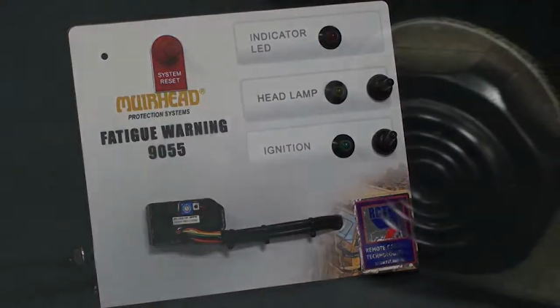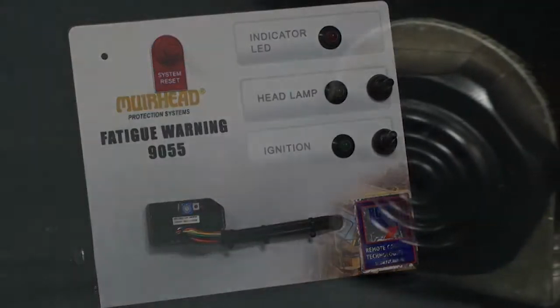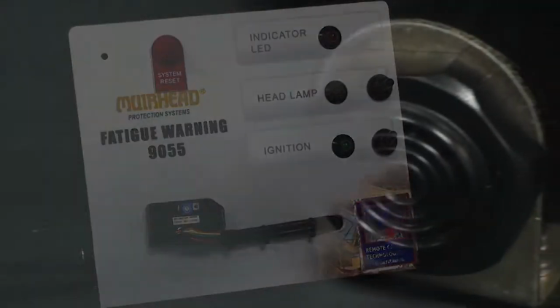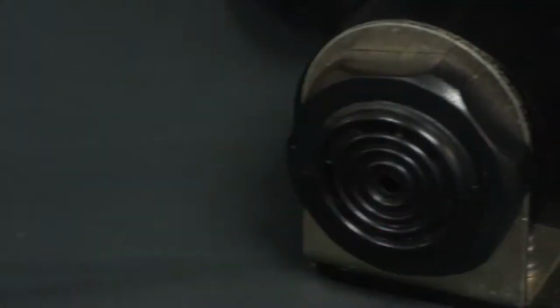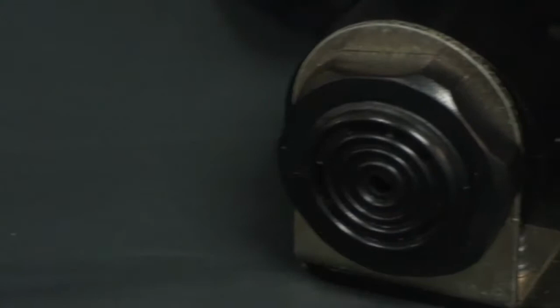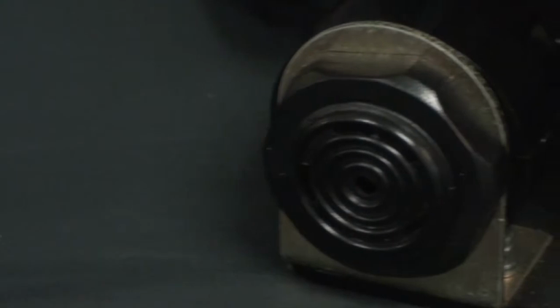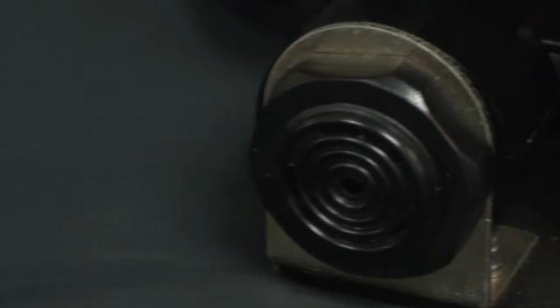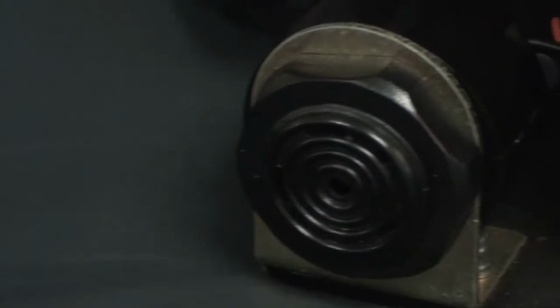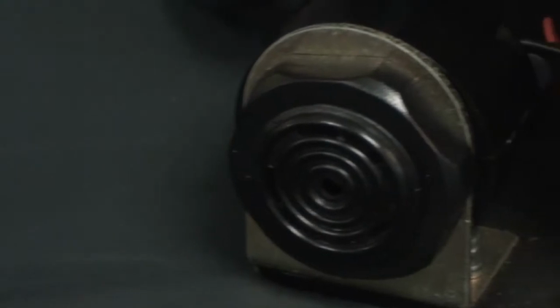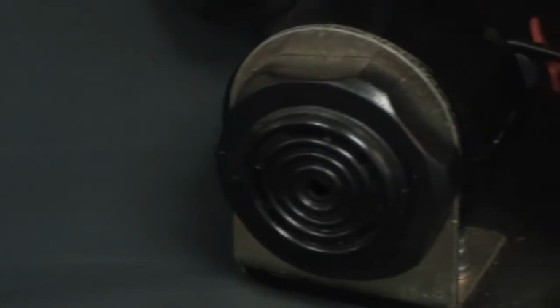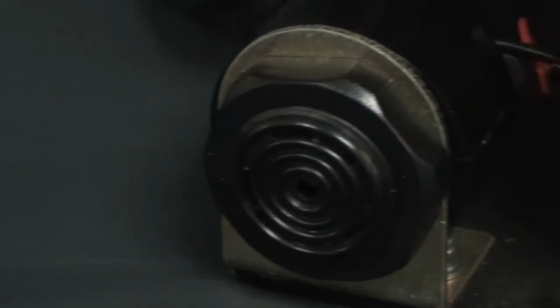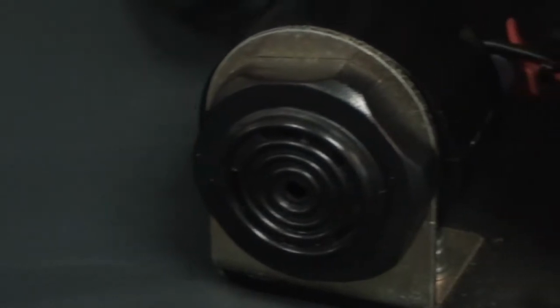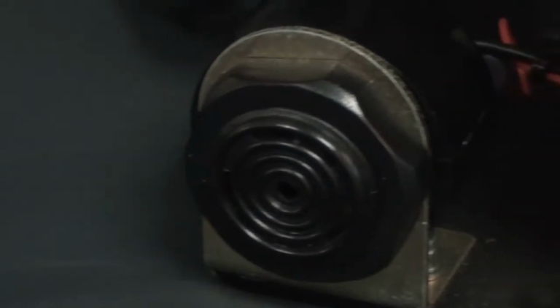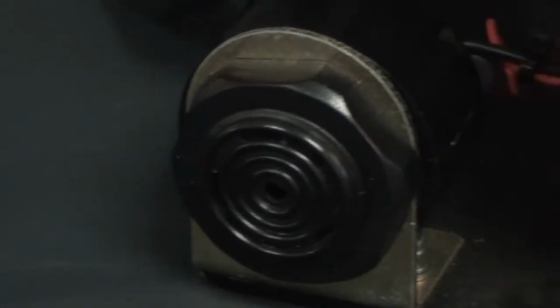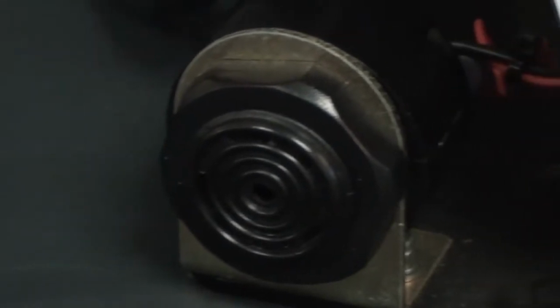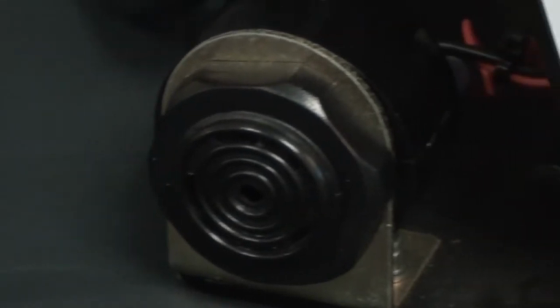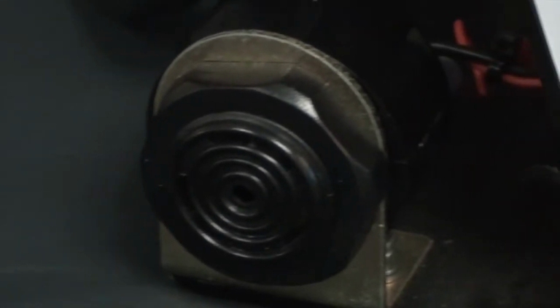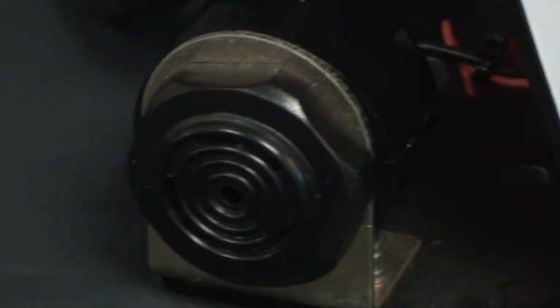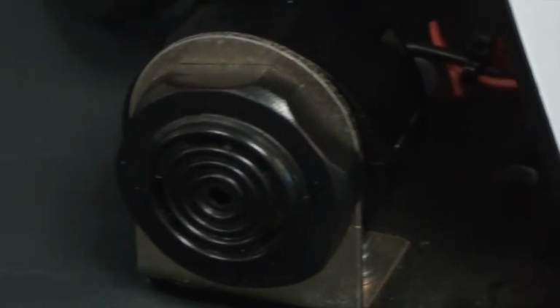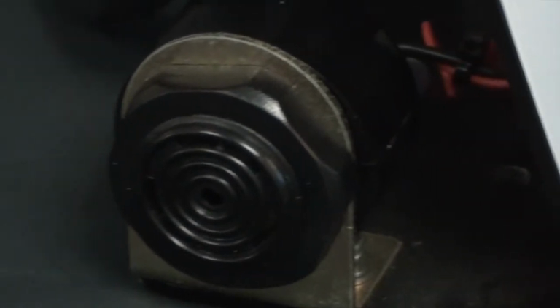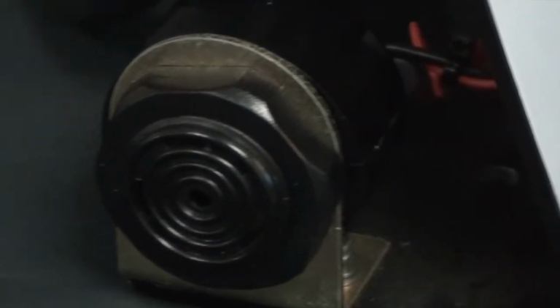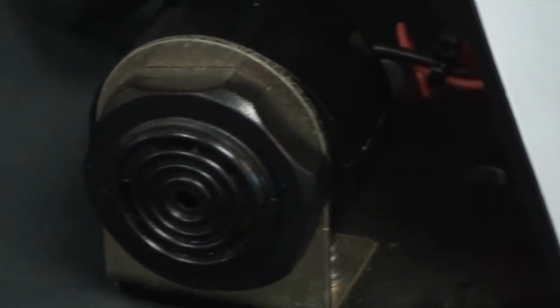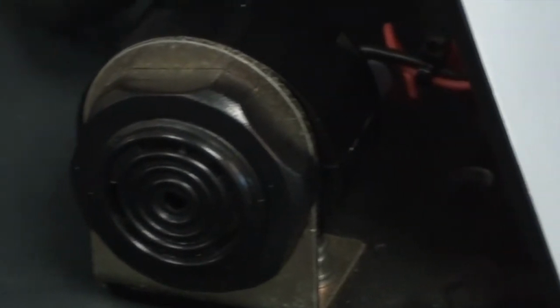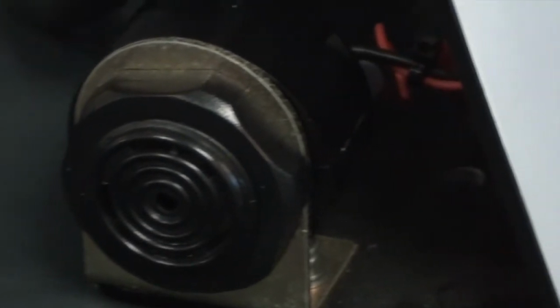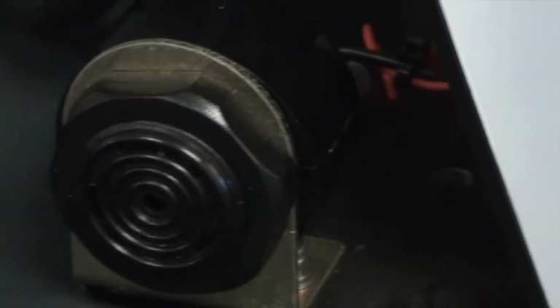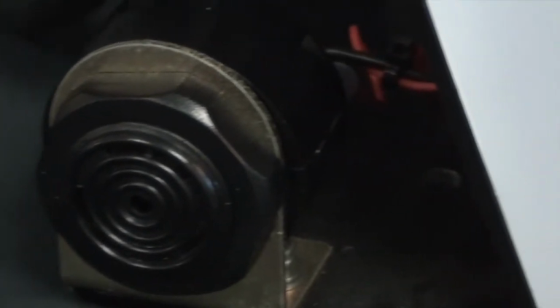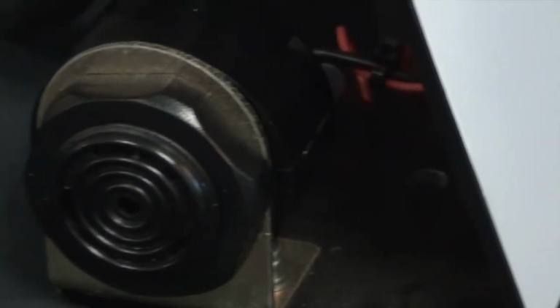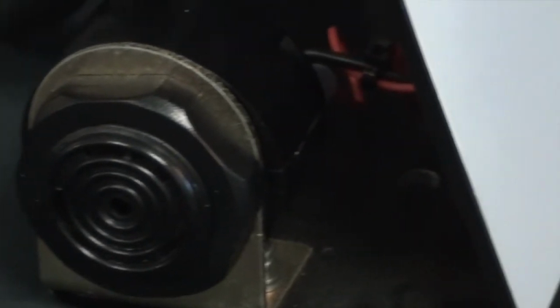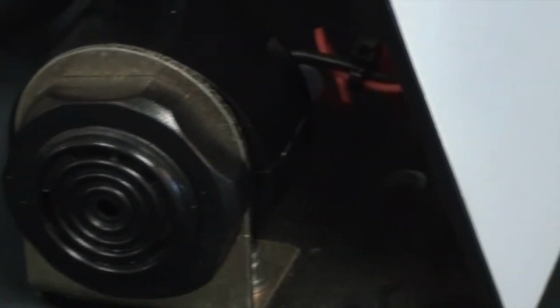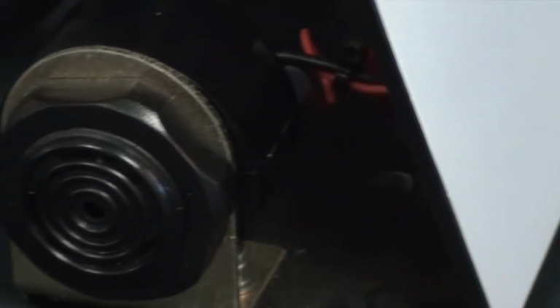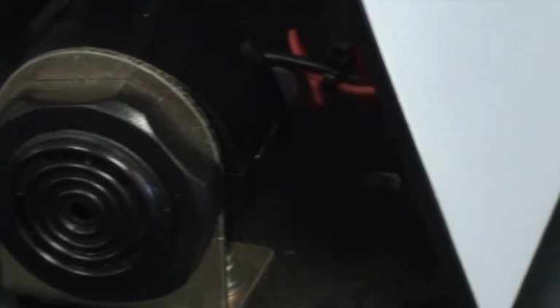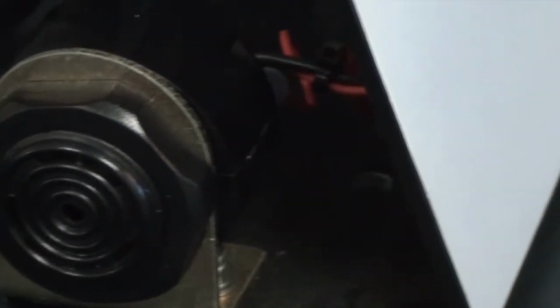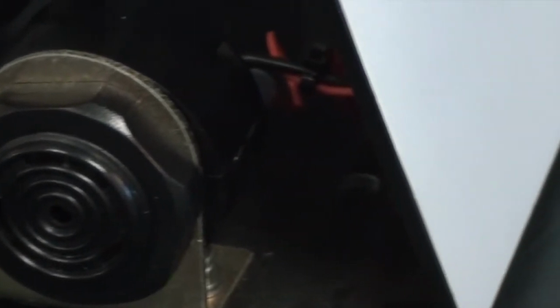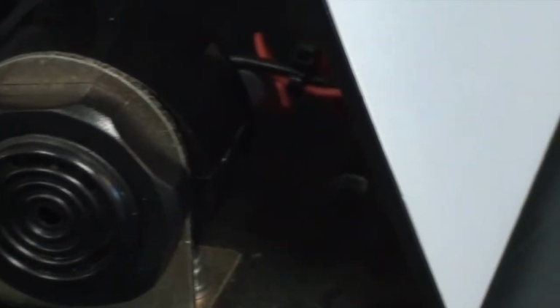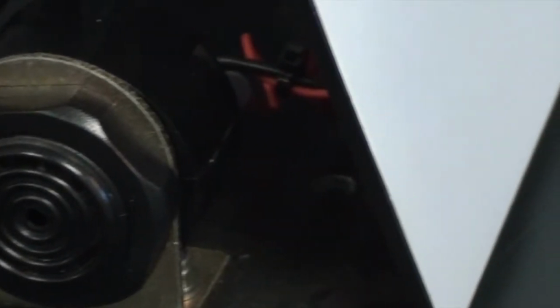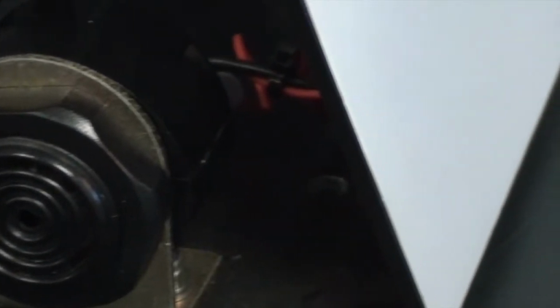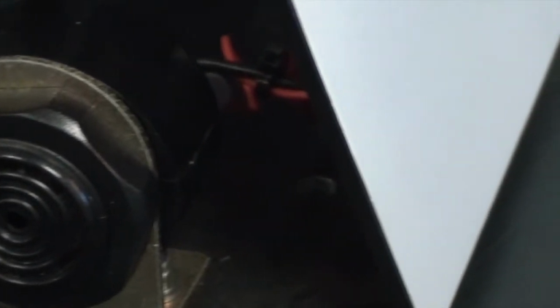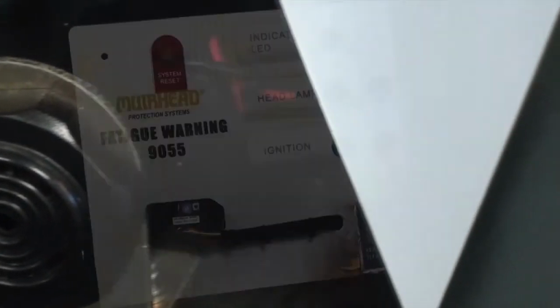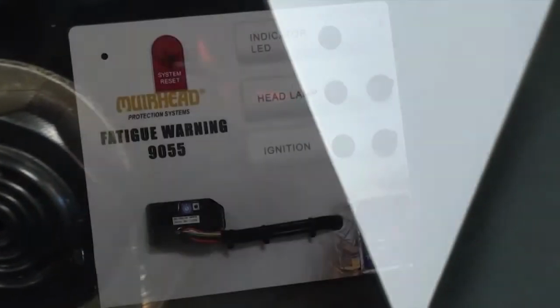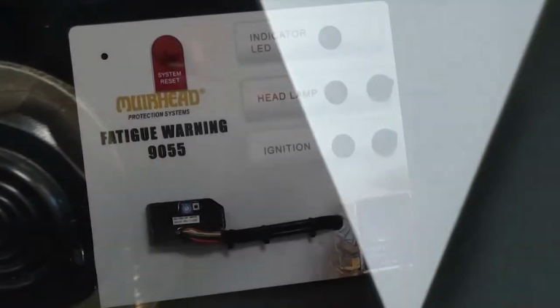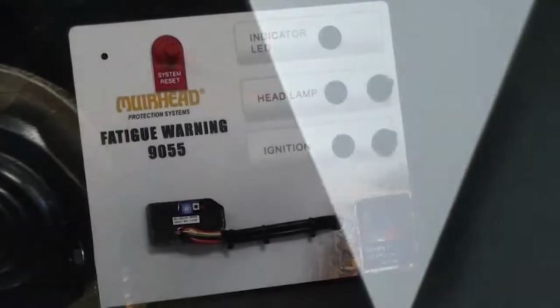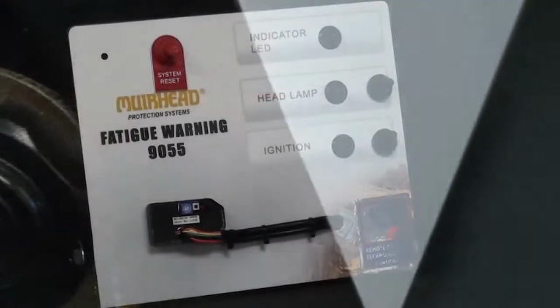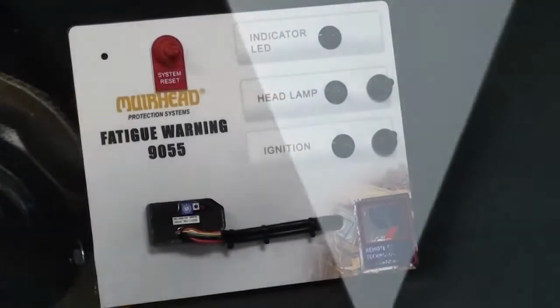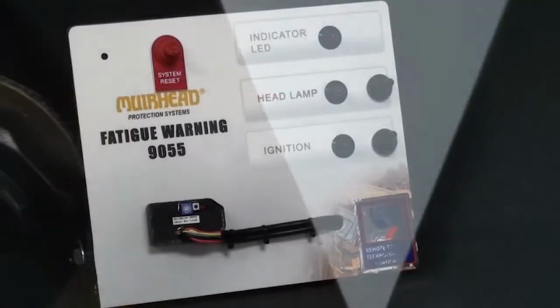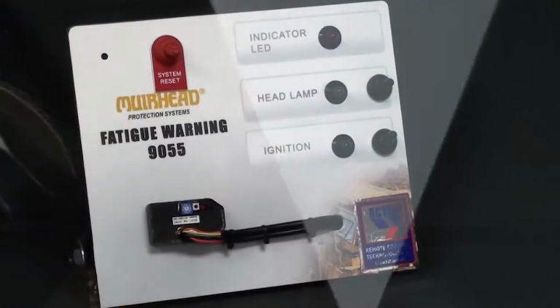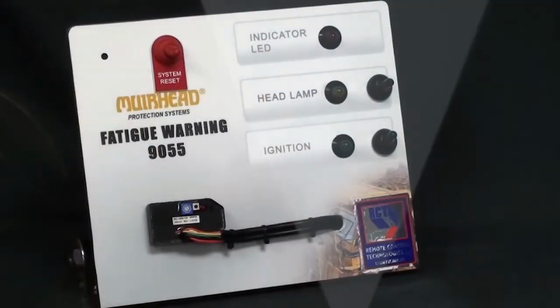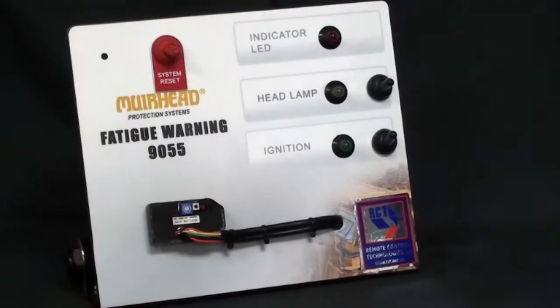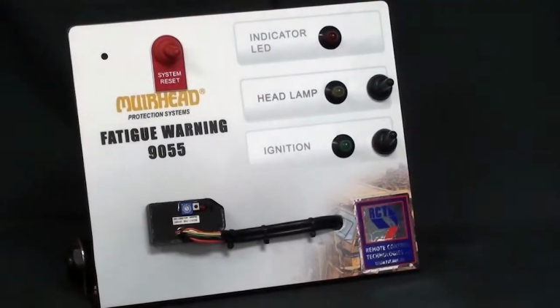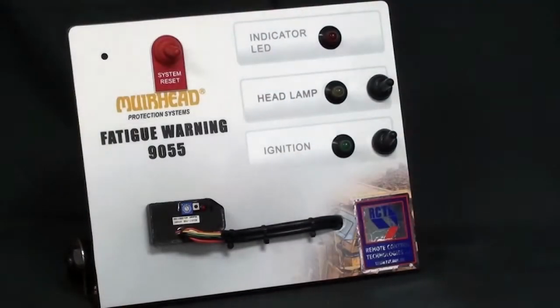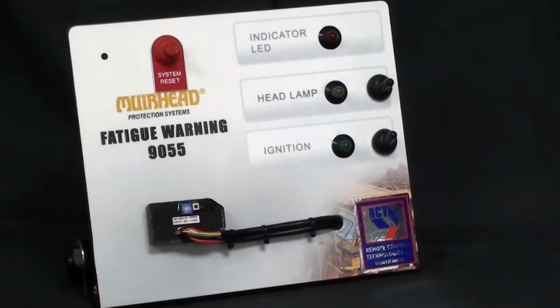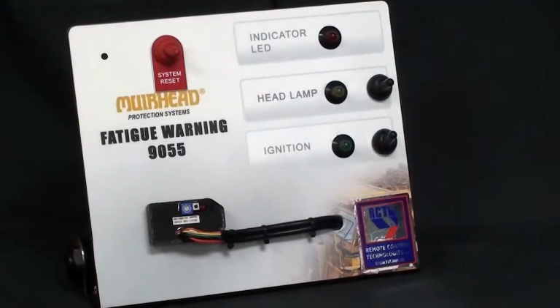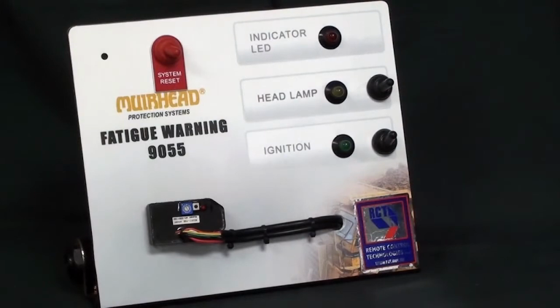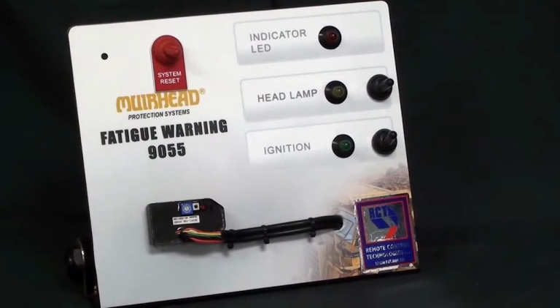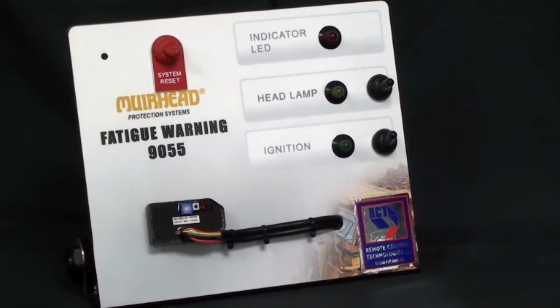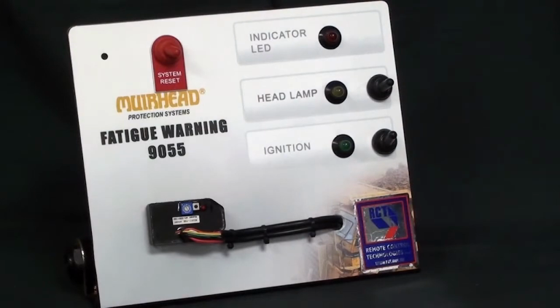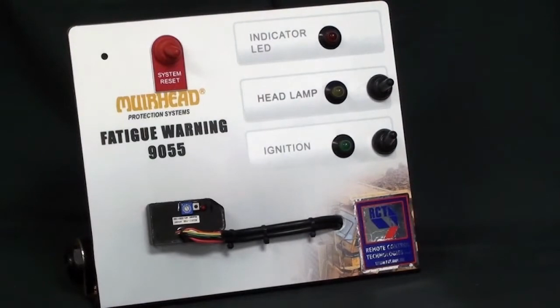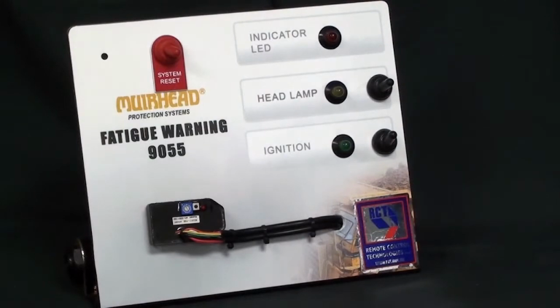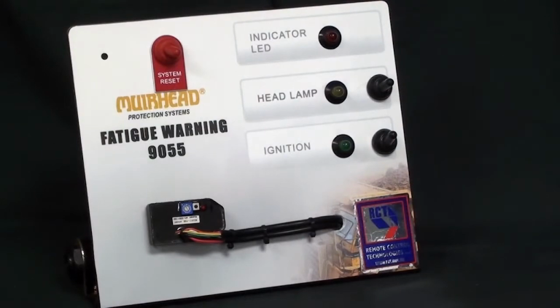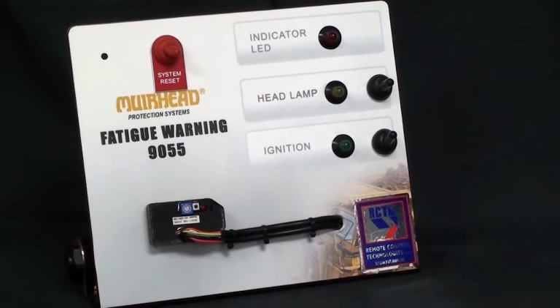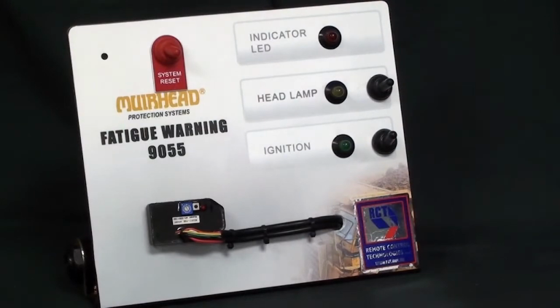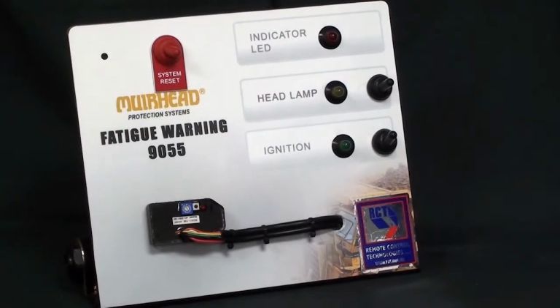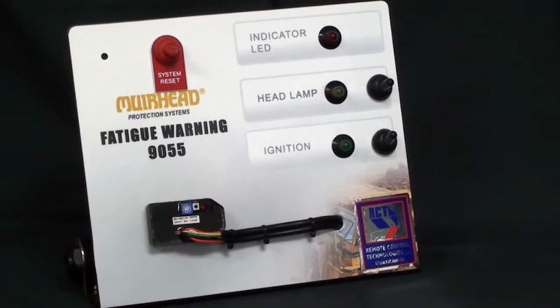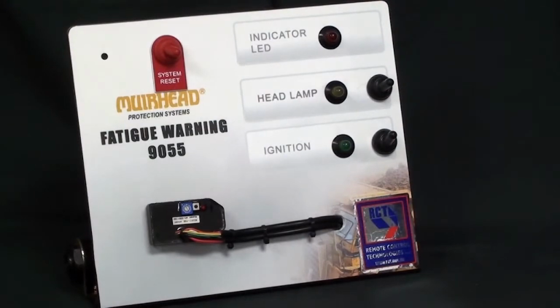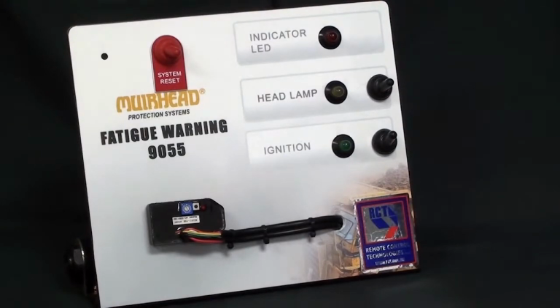The Fatigue Warning System is a very simple system to install with only about four wires to wire into the ignition and headlight circuit.